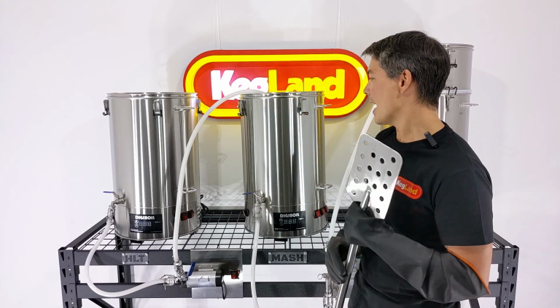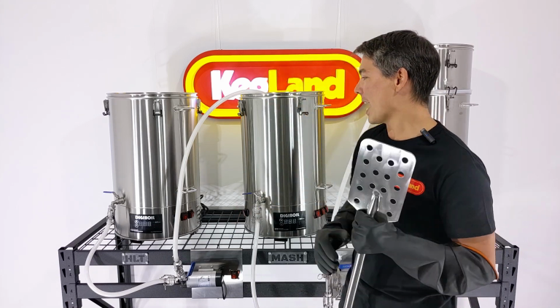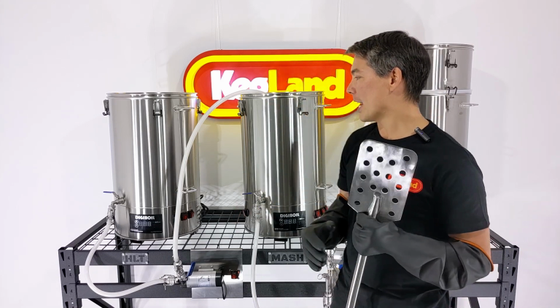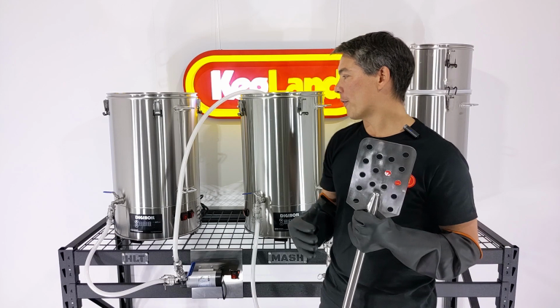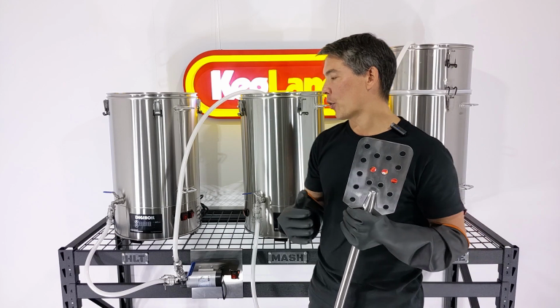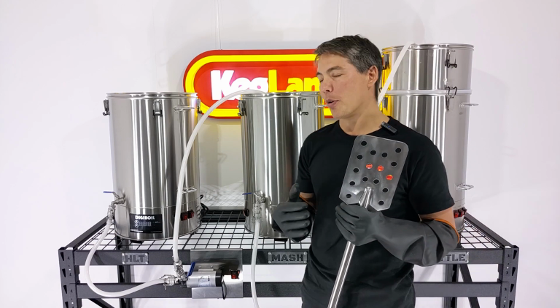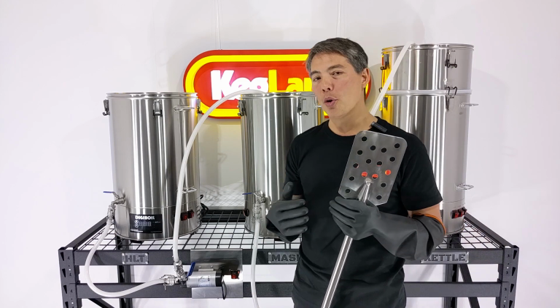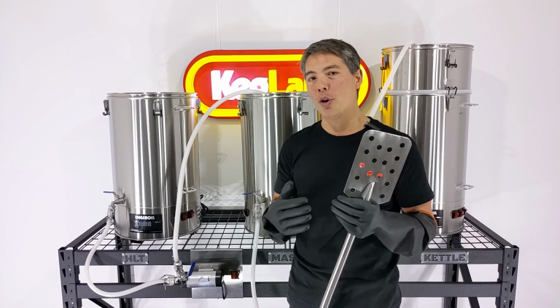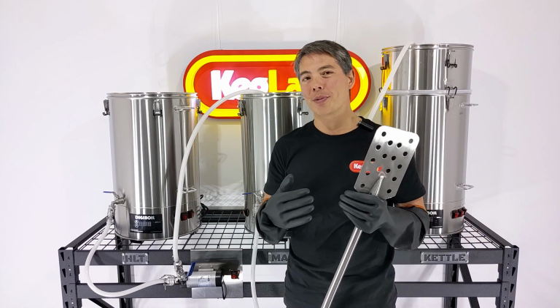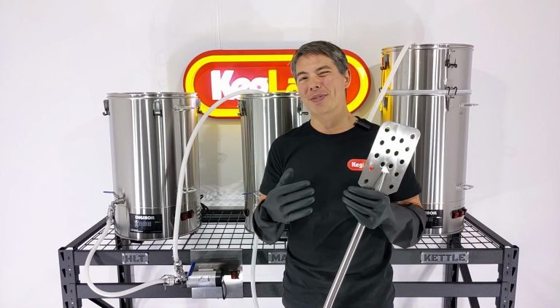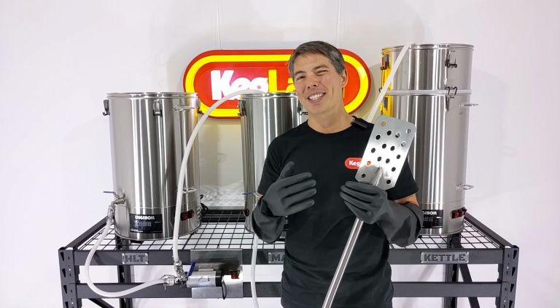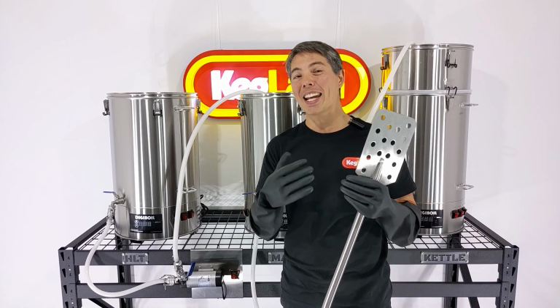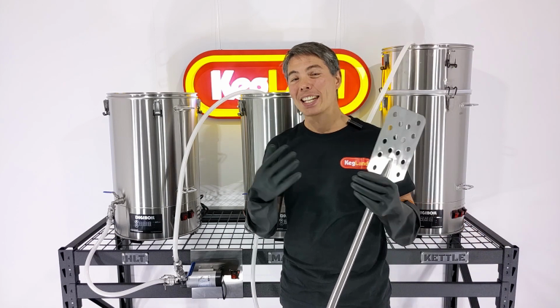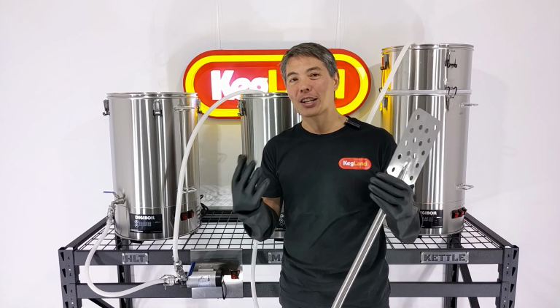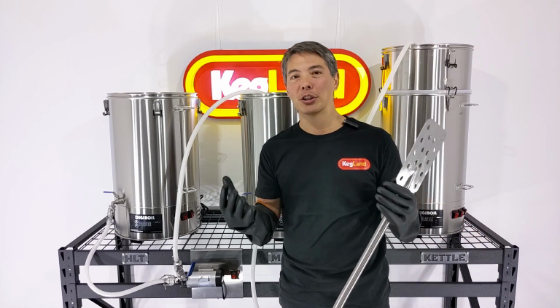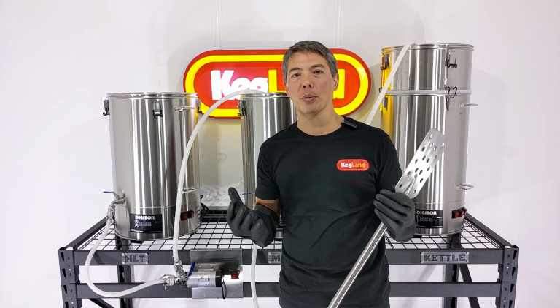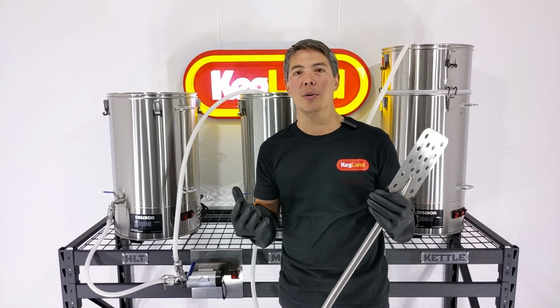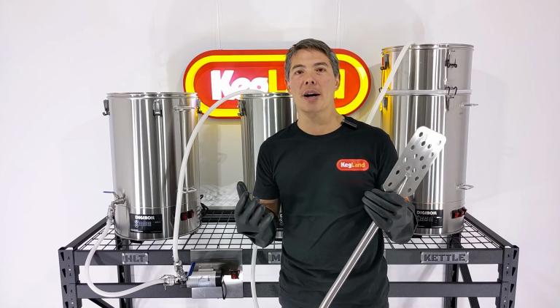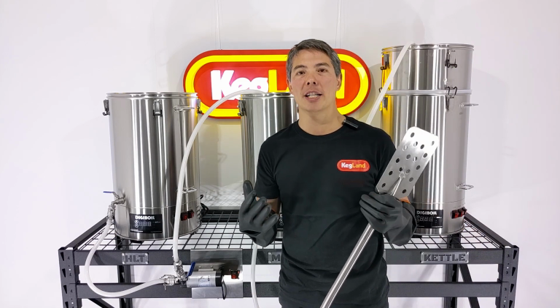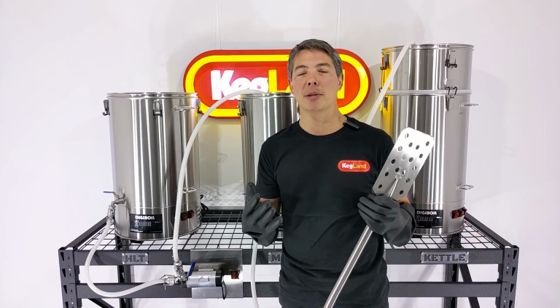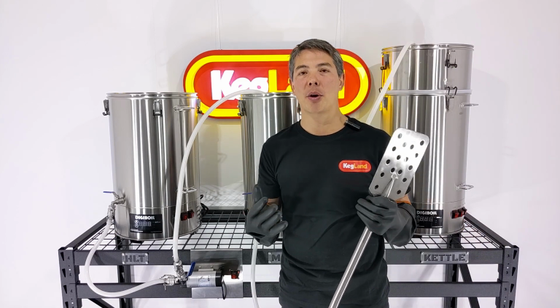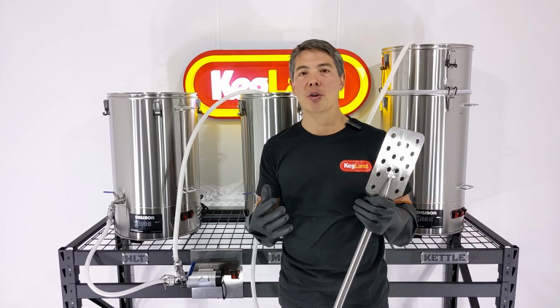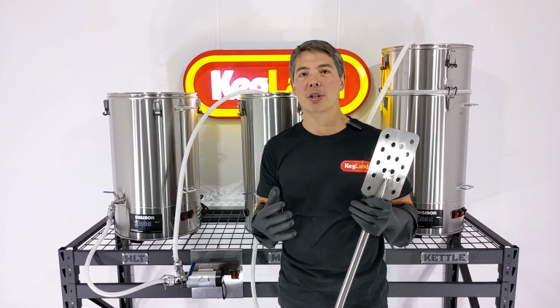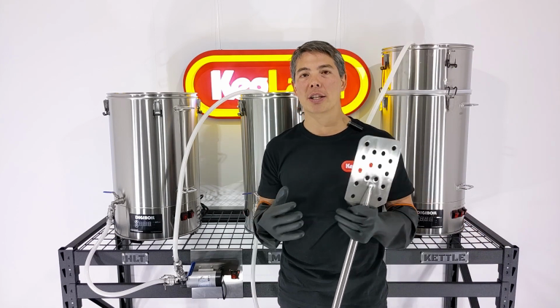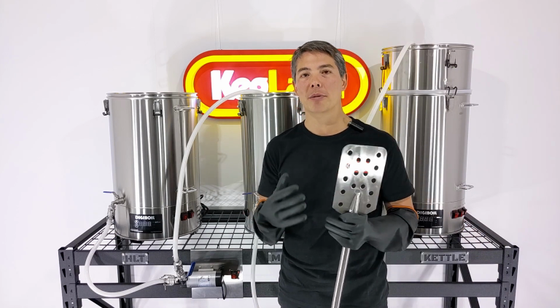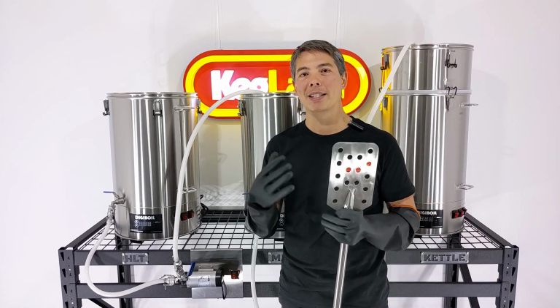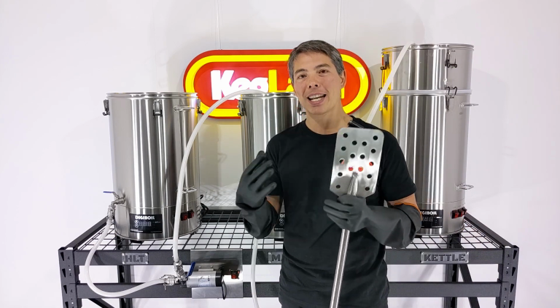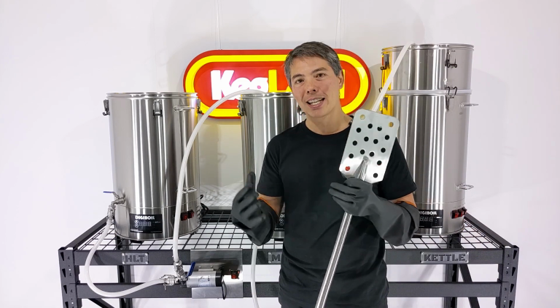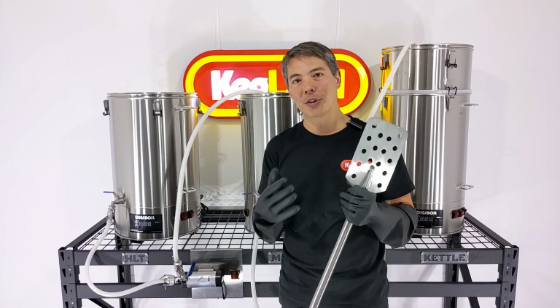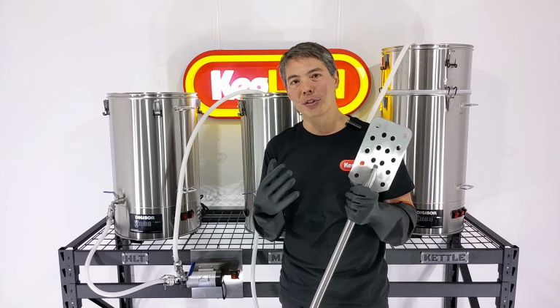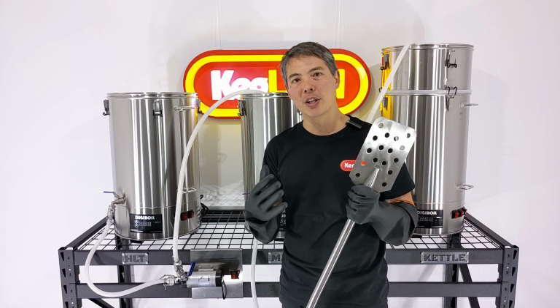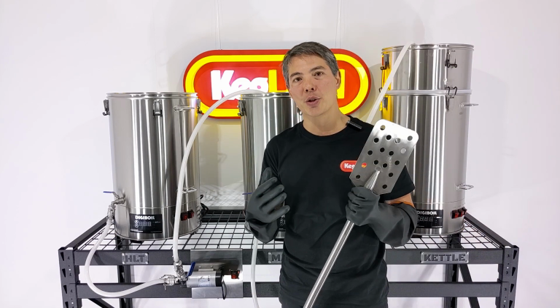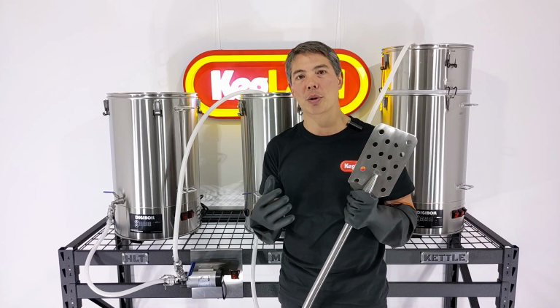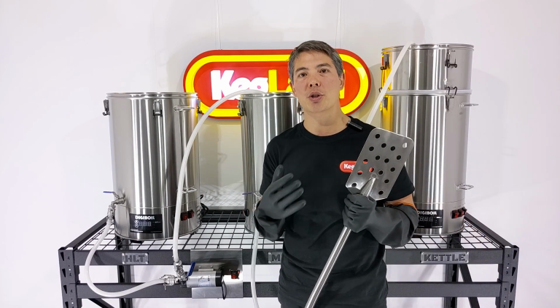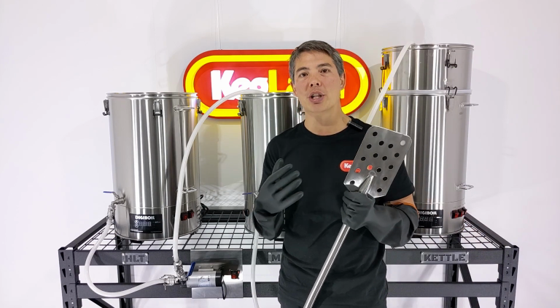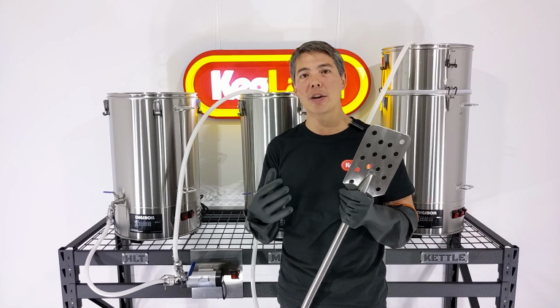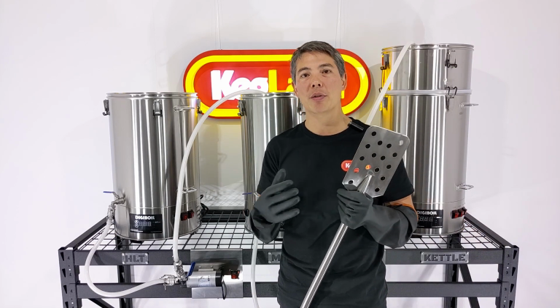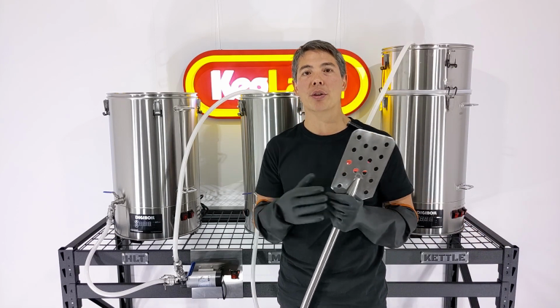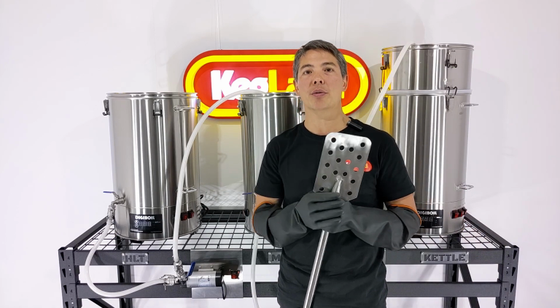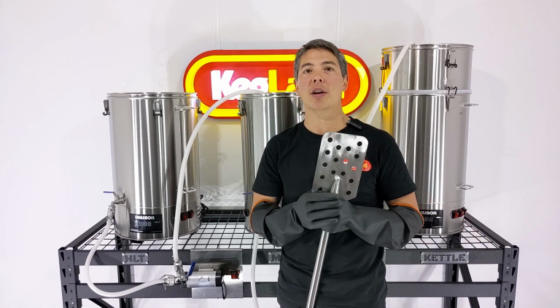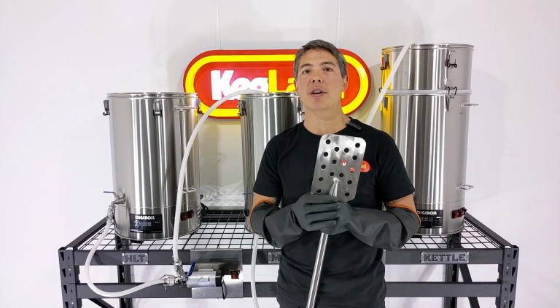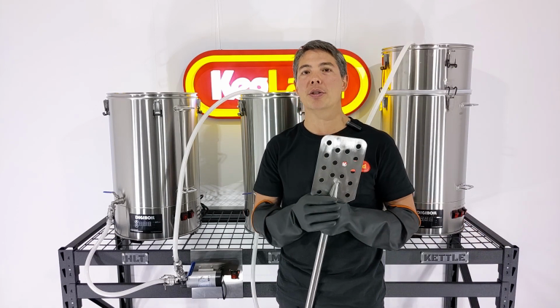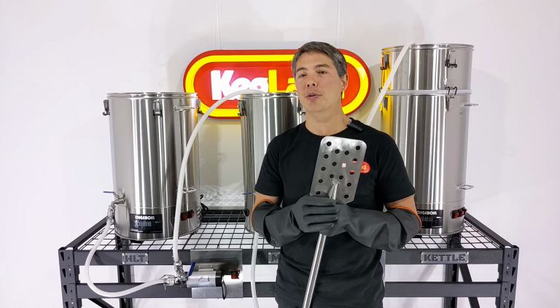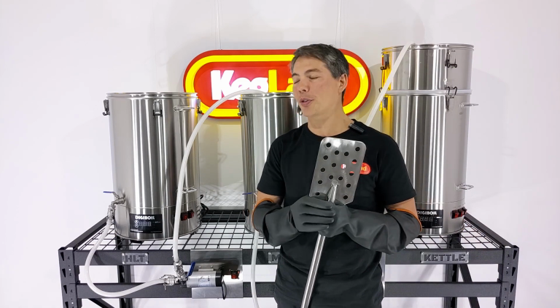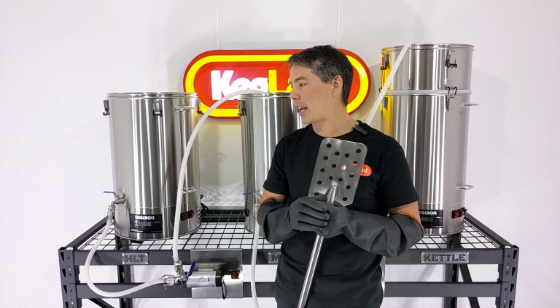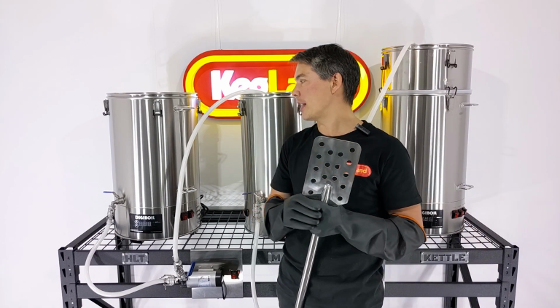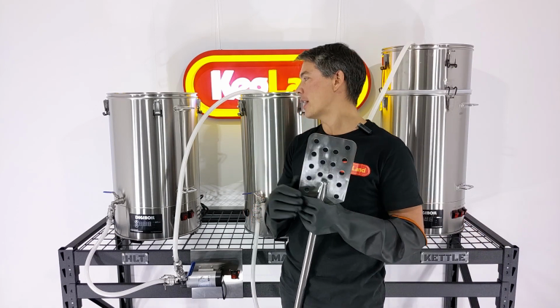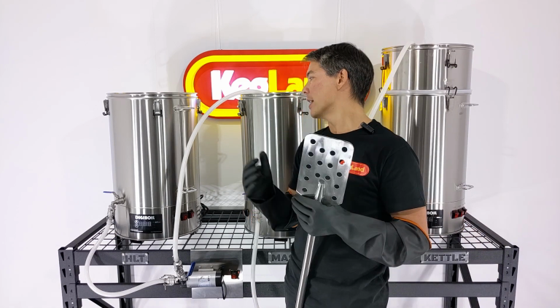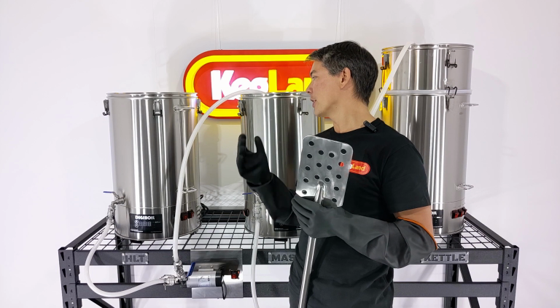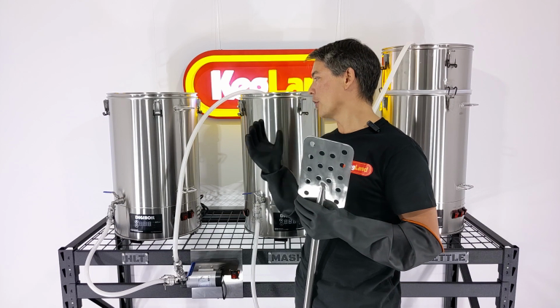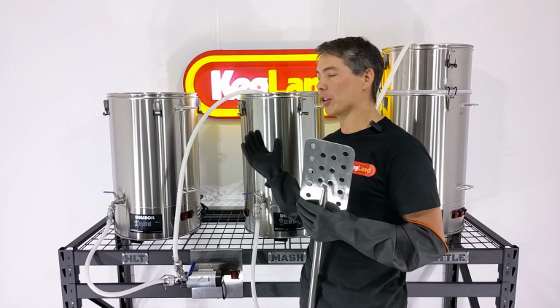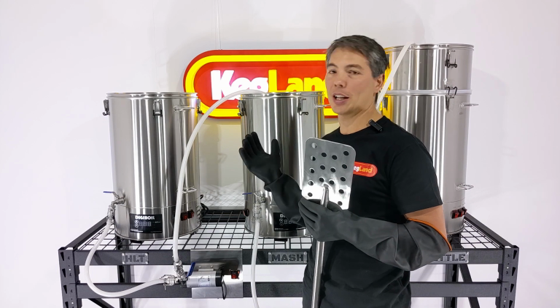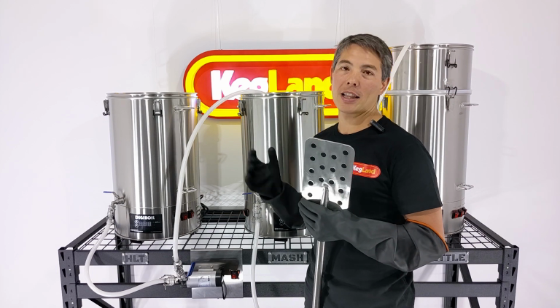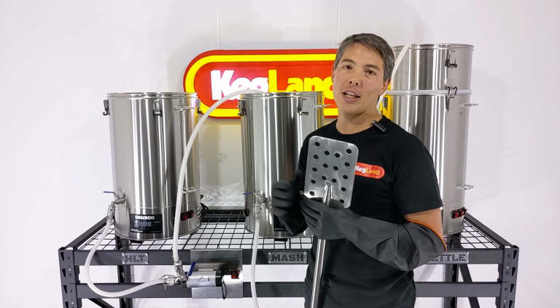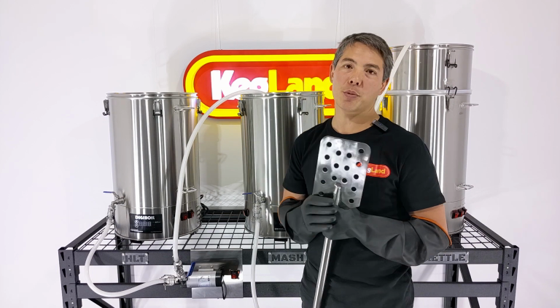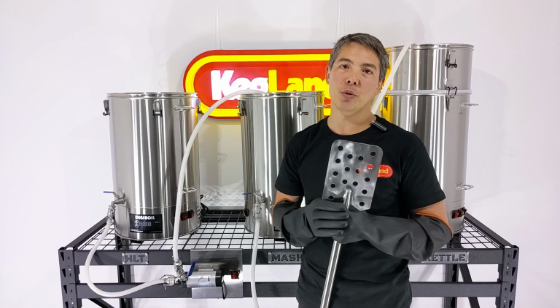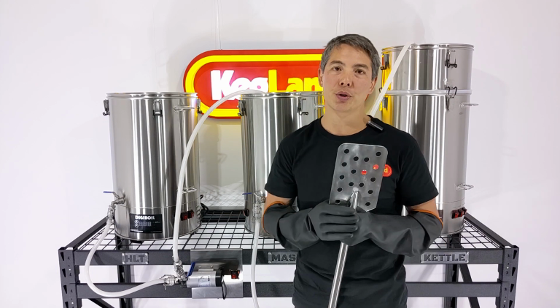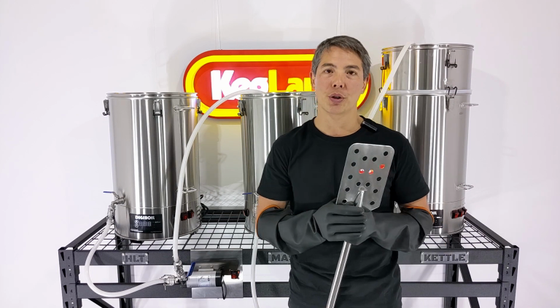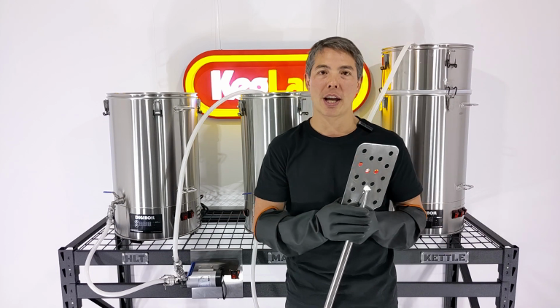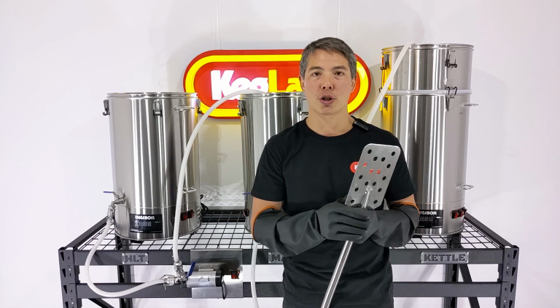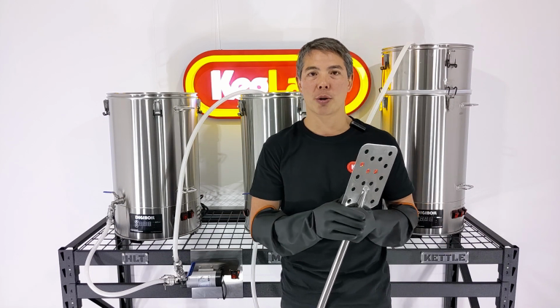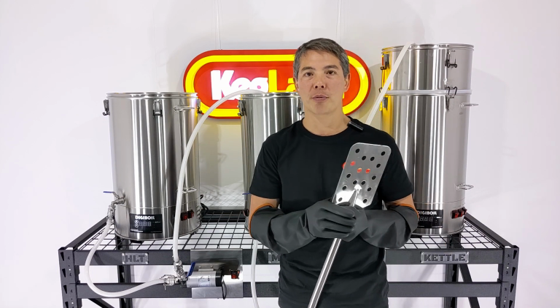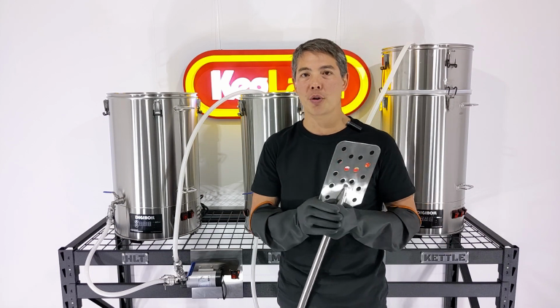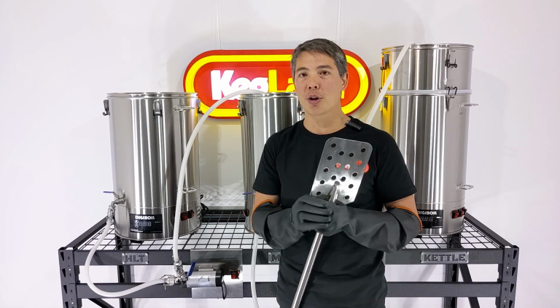For people who just want to train on a three-vessel brewing system because they're looking to expand their career in the brewing industry, or for more technical brewers who want to achieve specific technical things with a three-vessel, then this will certainly do that job for you.